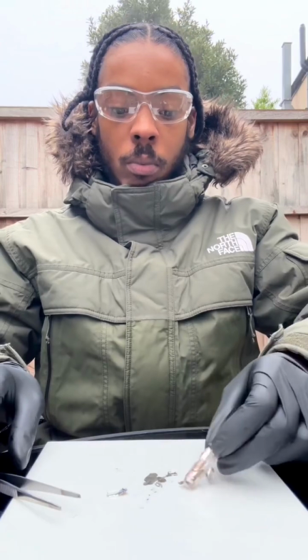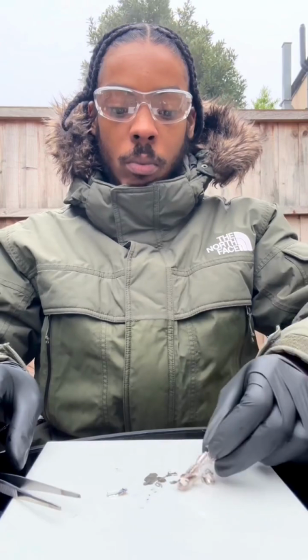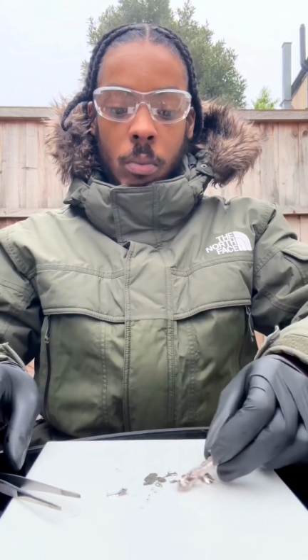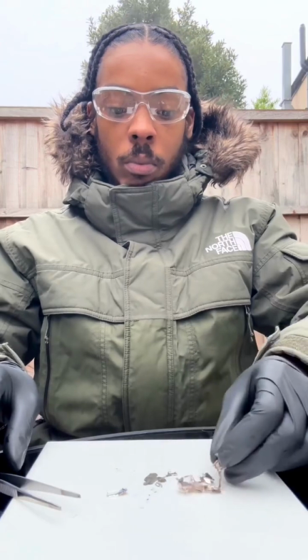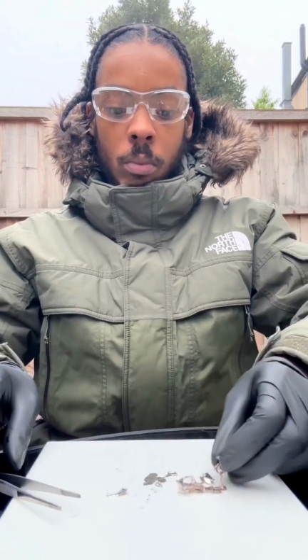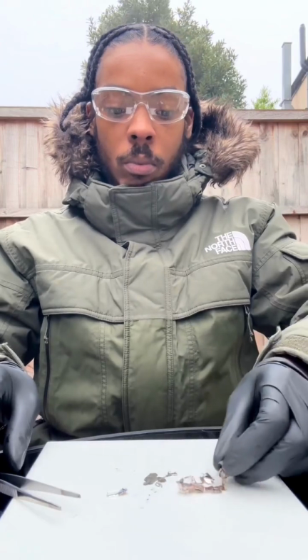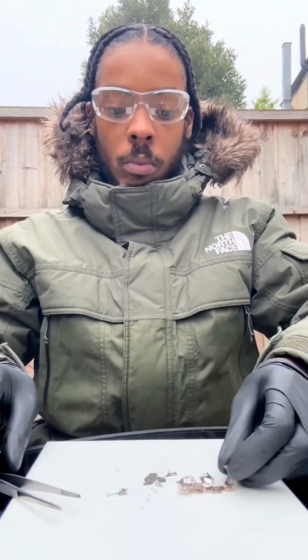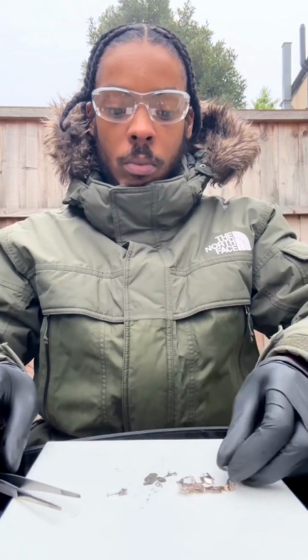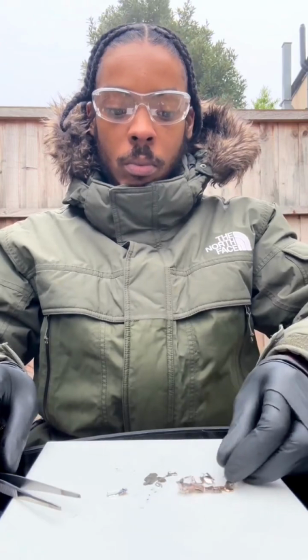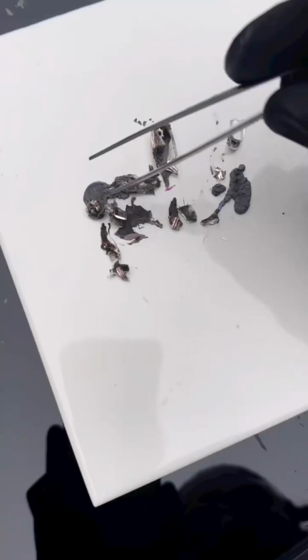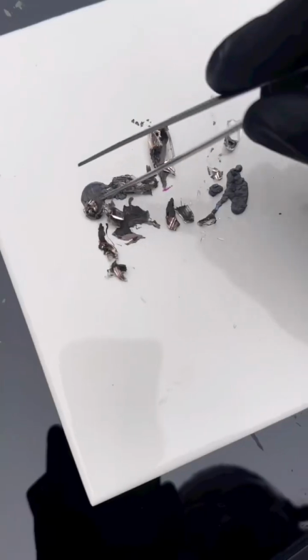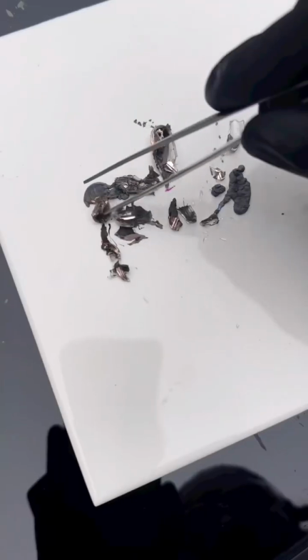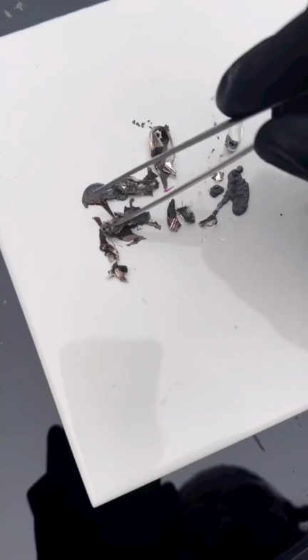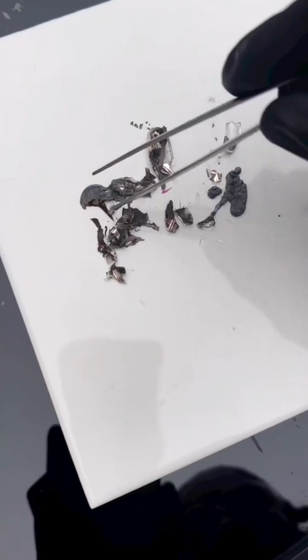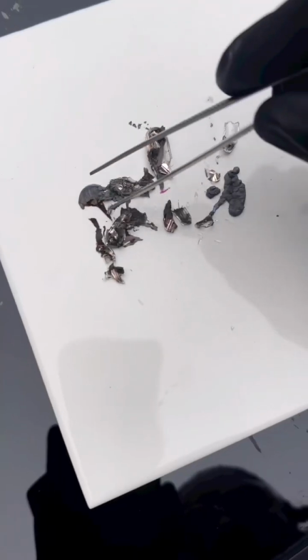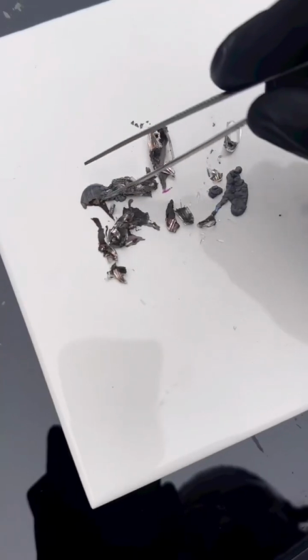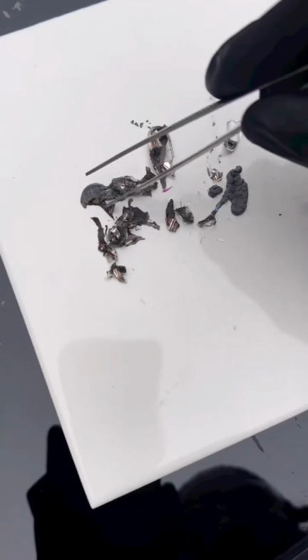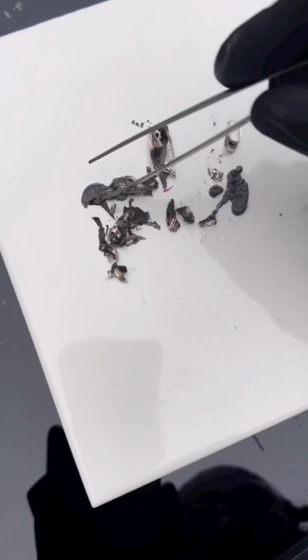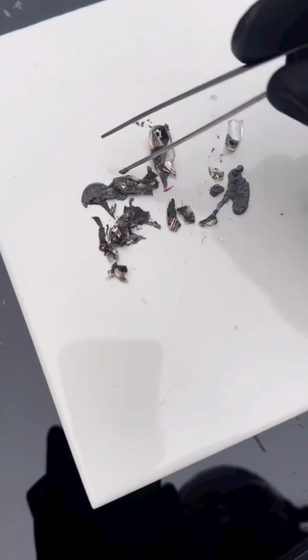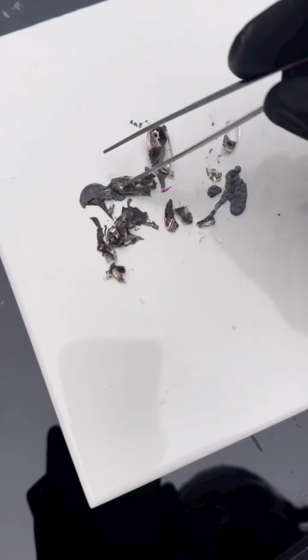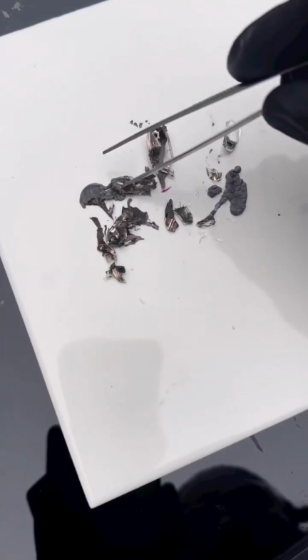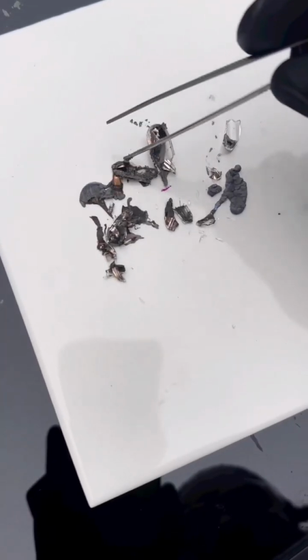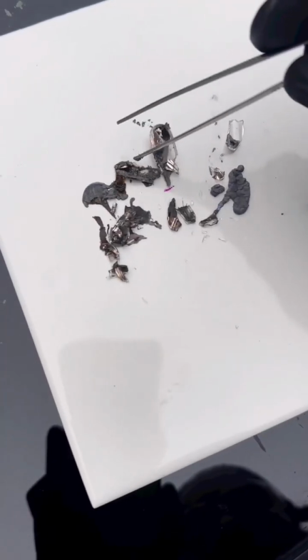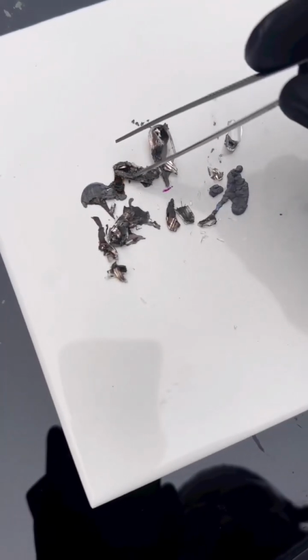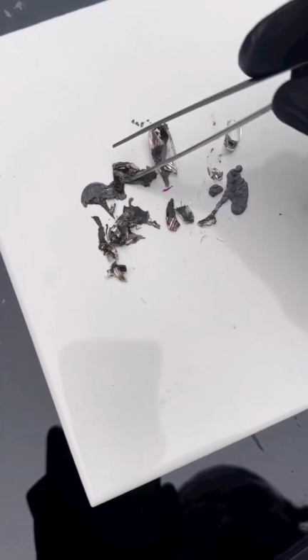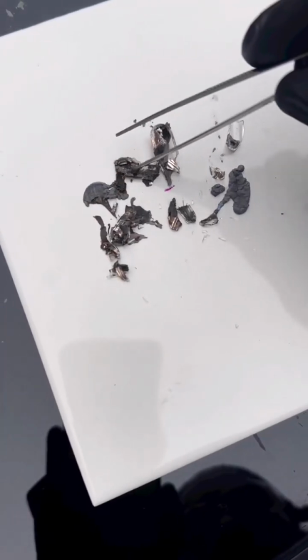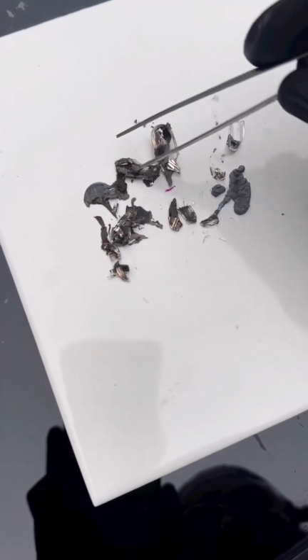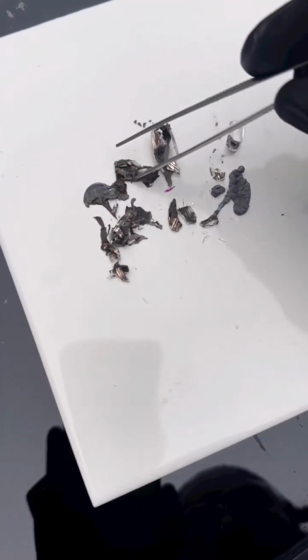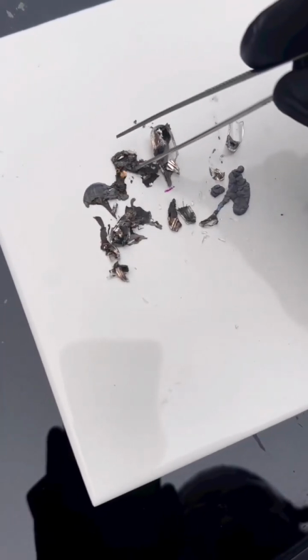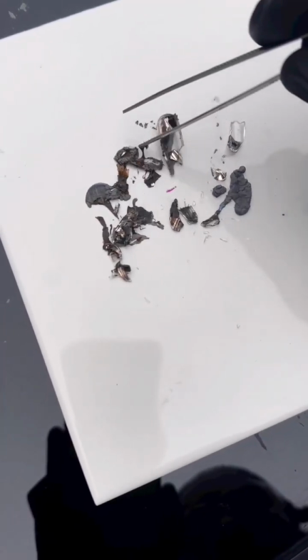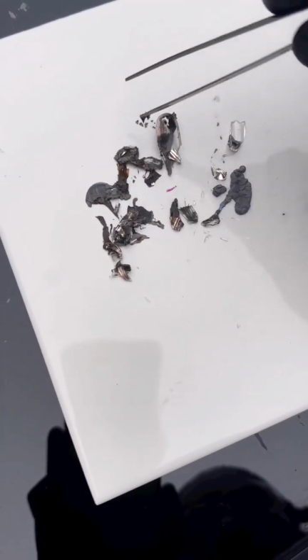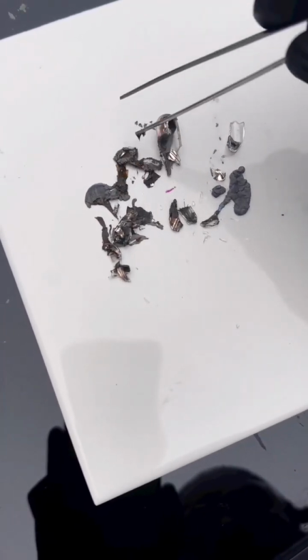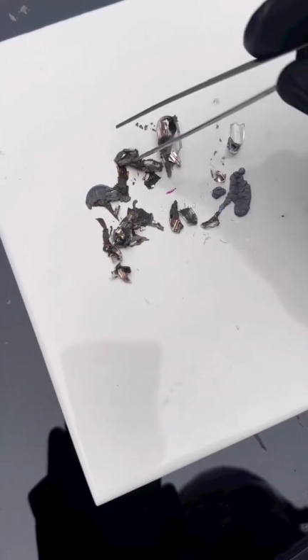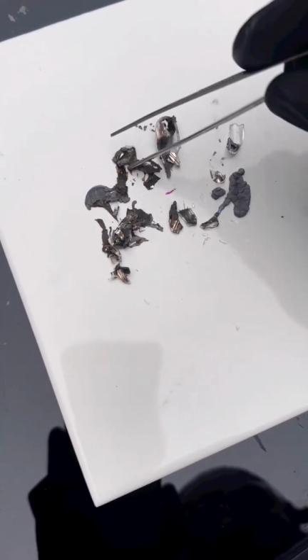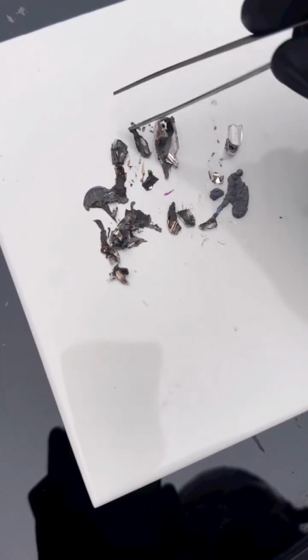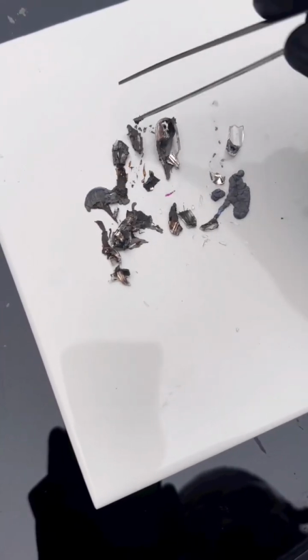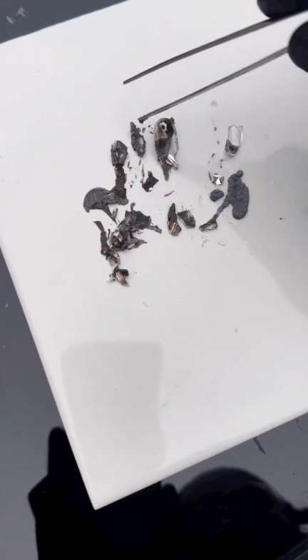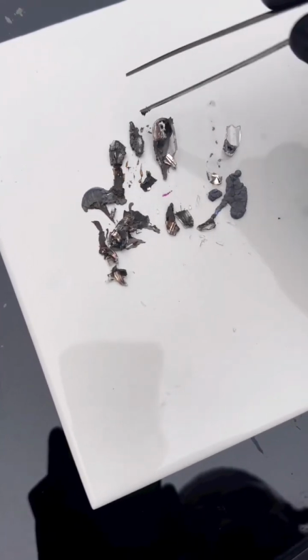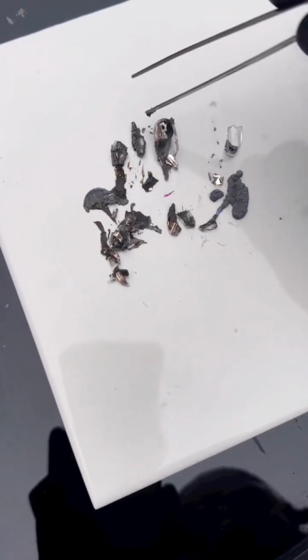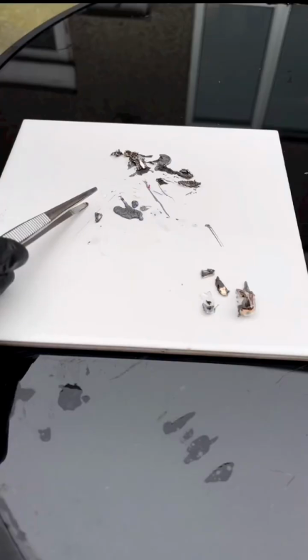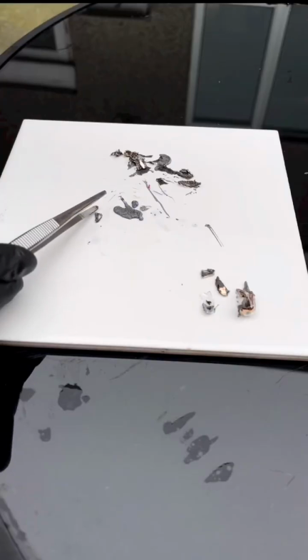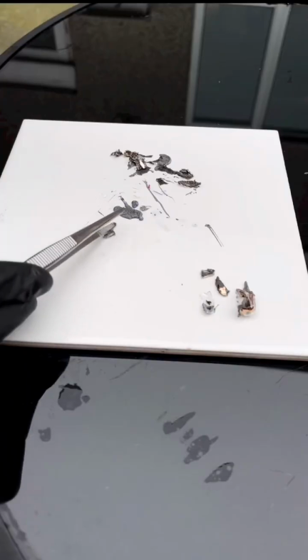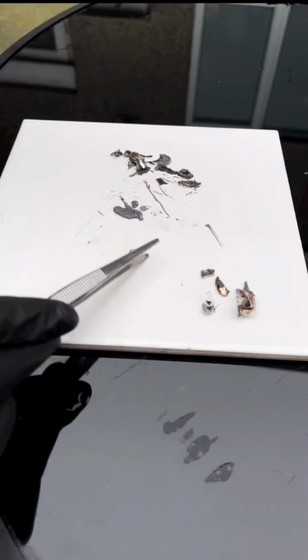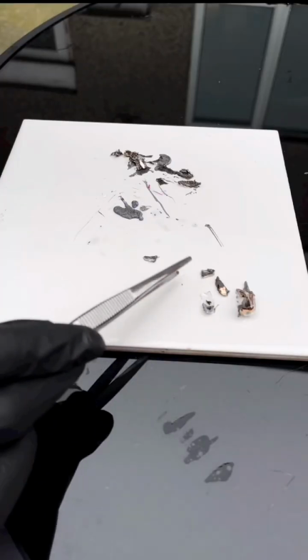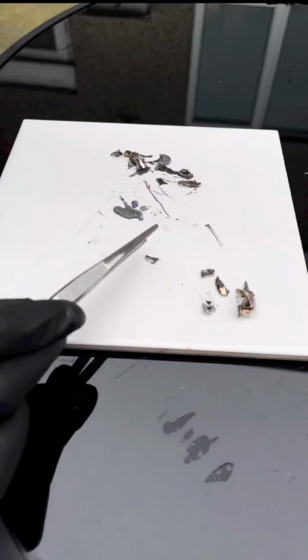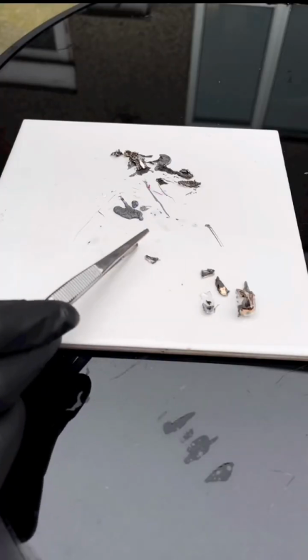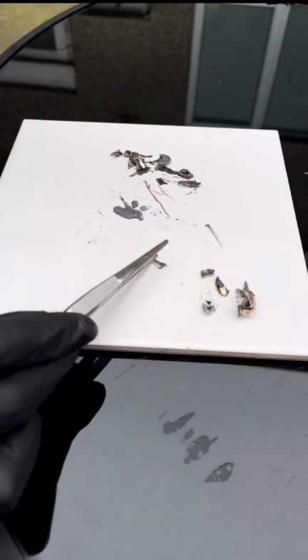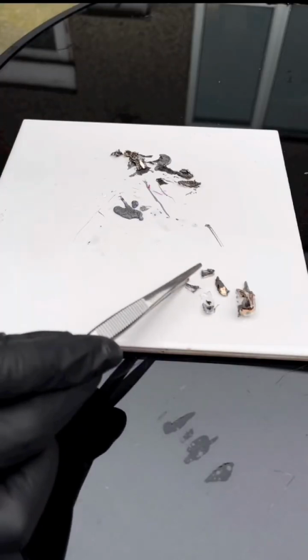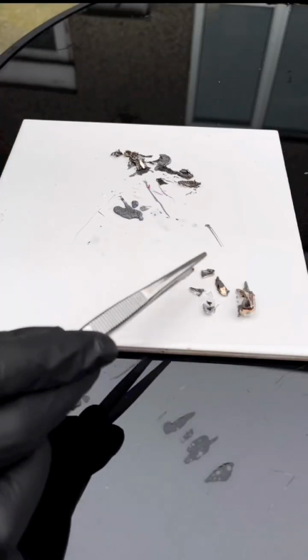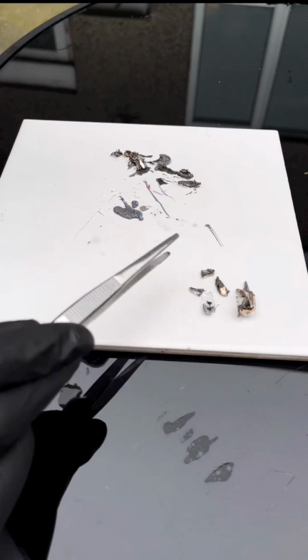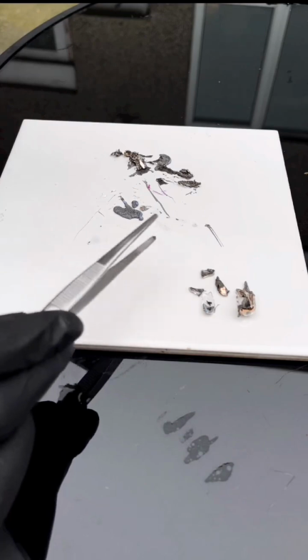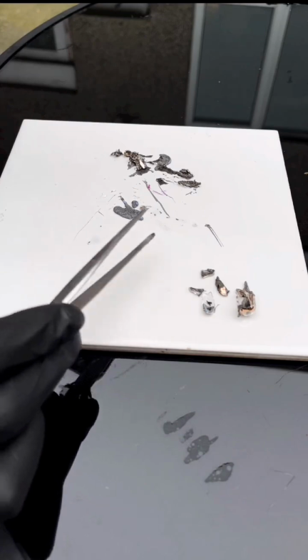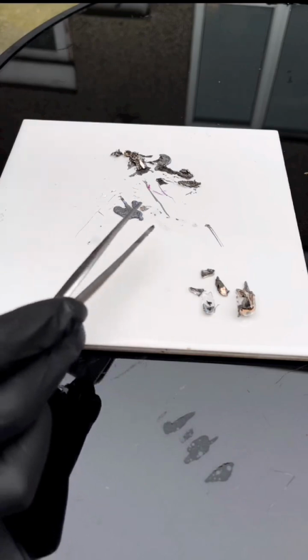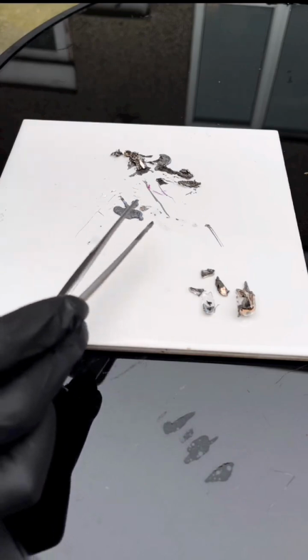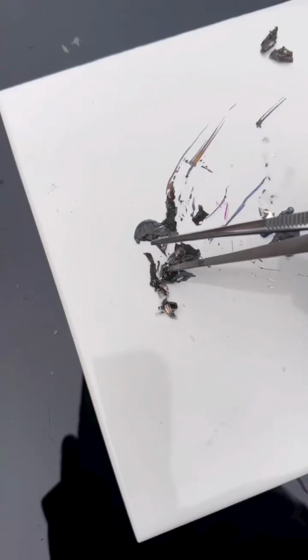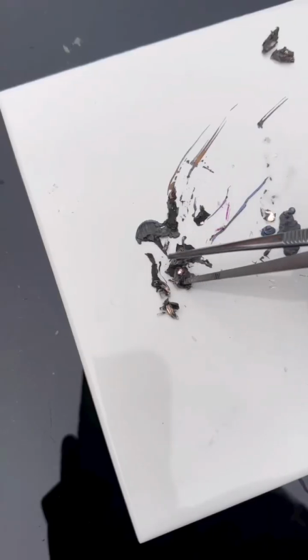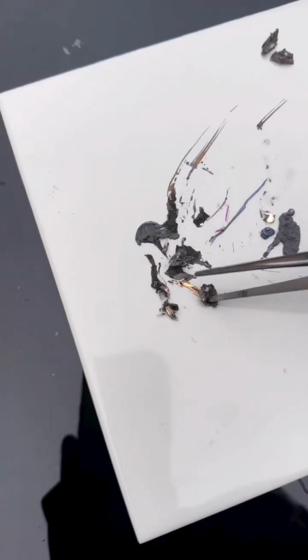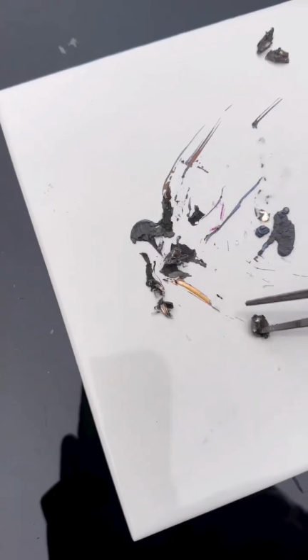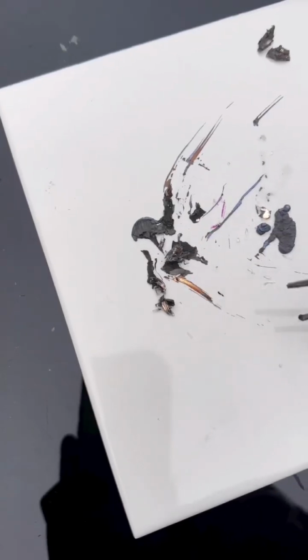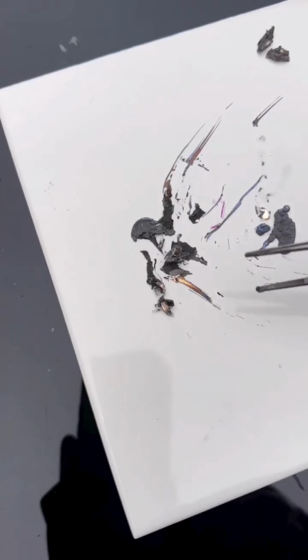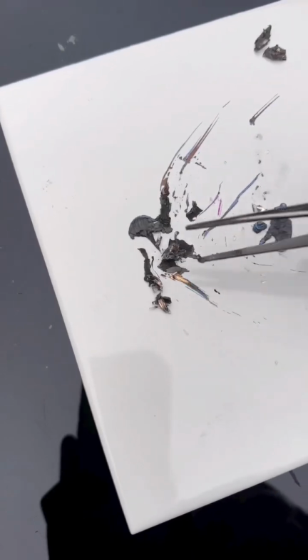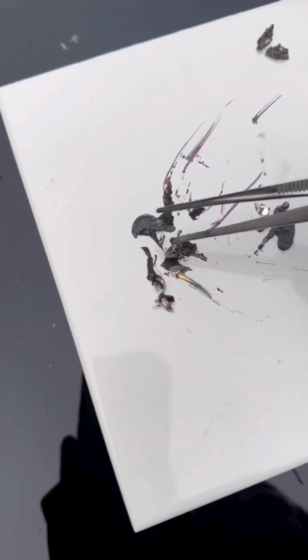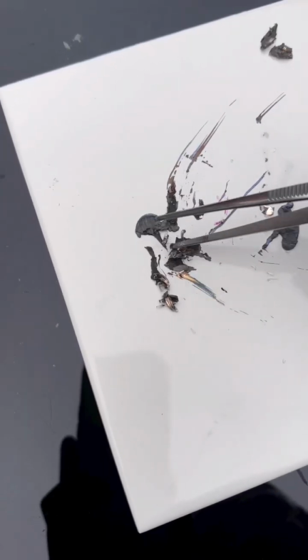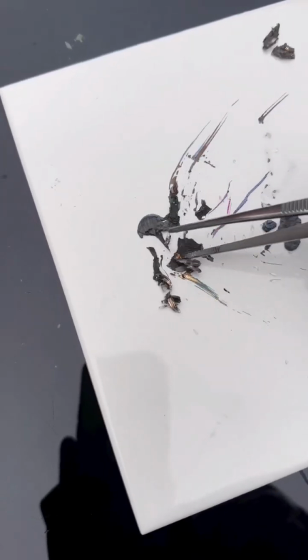Now as I touch the rubidium metal, we can see bare sparks and that, and what we're going to do now is react it with some water.